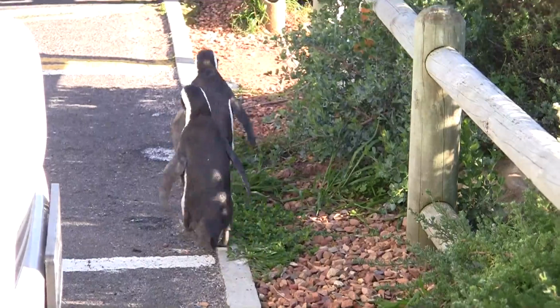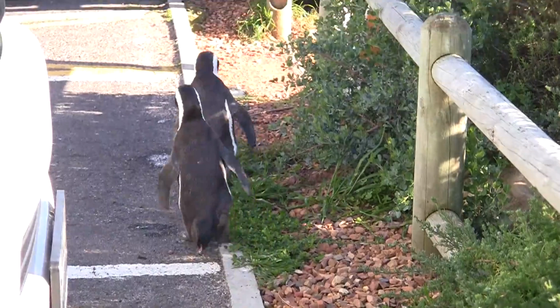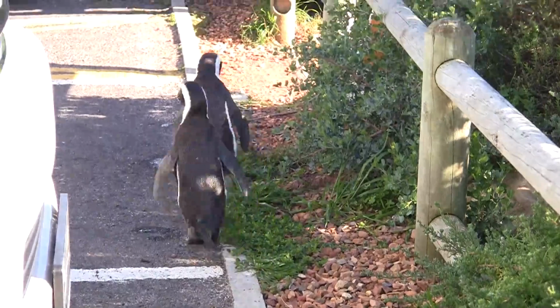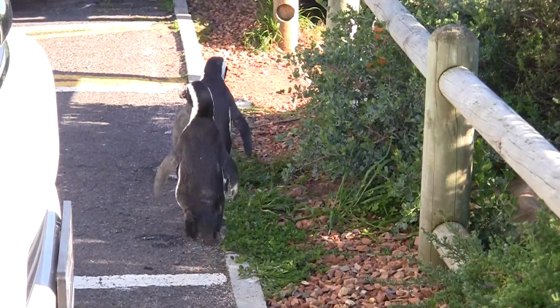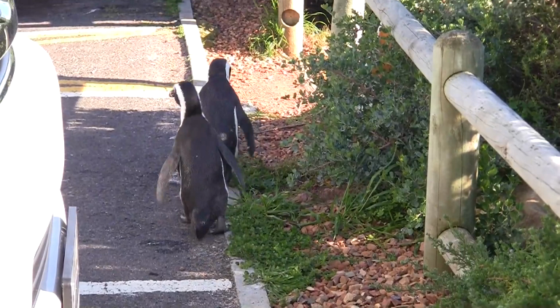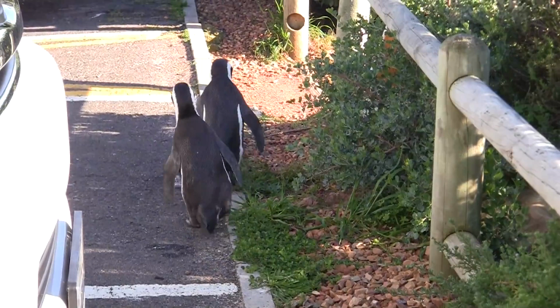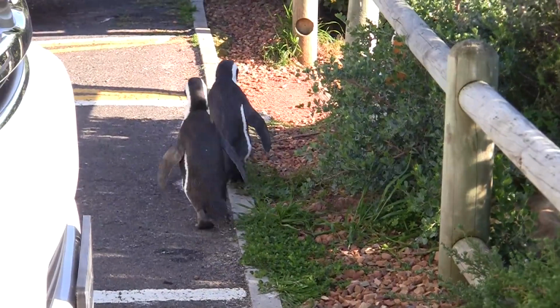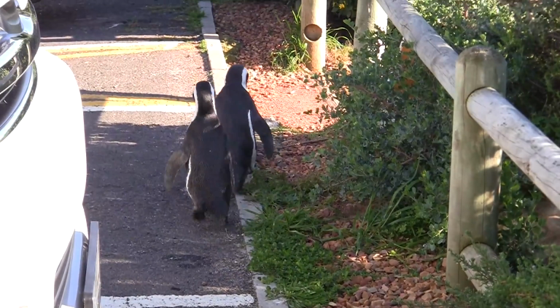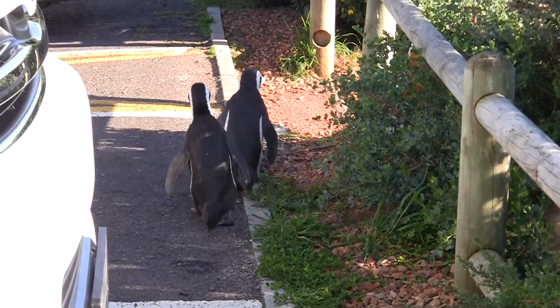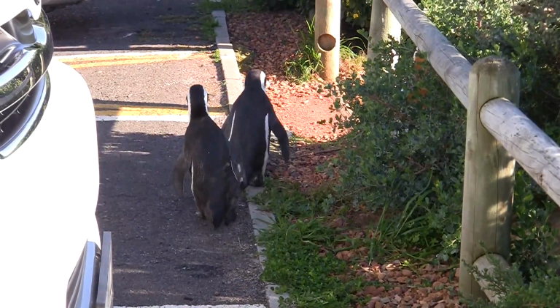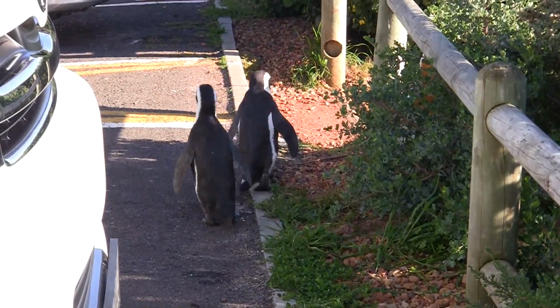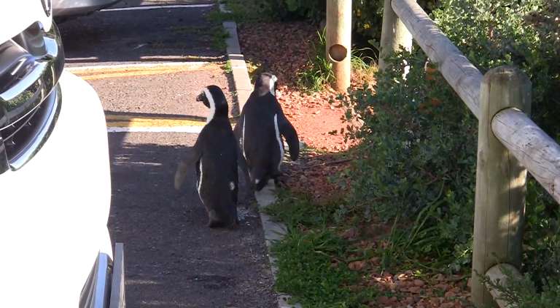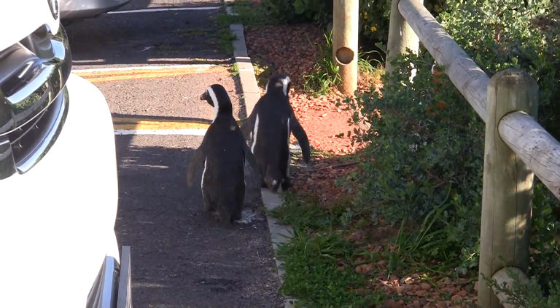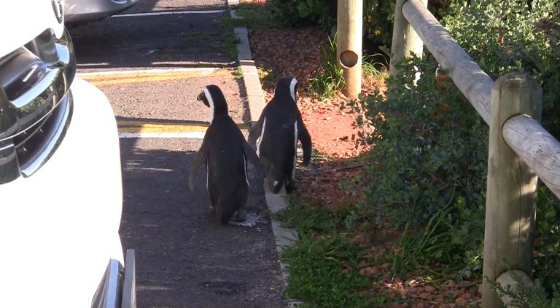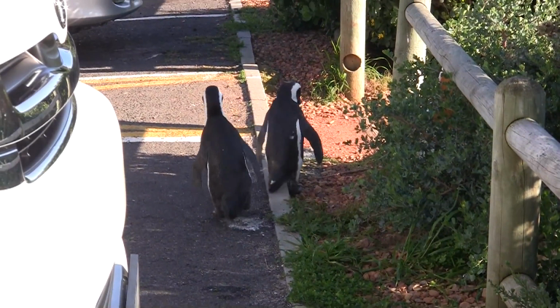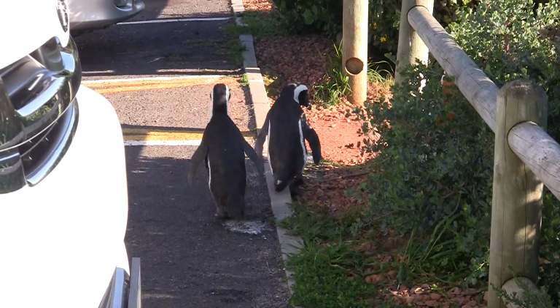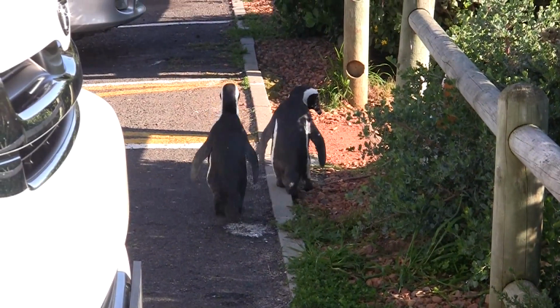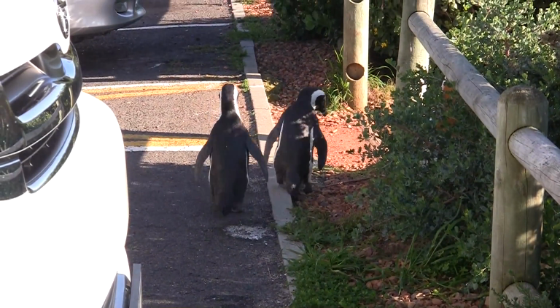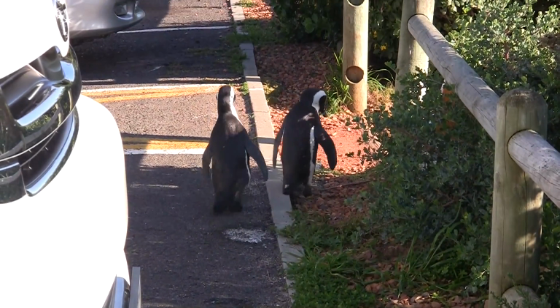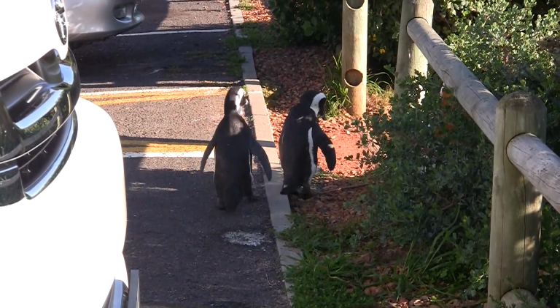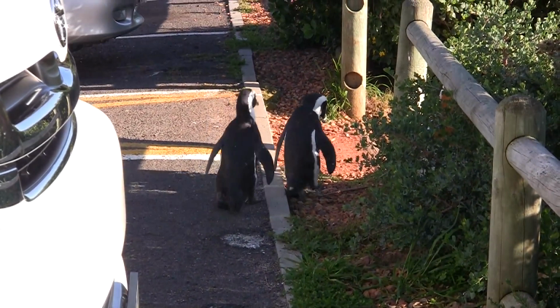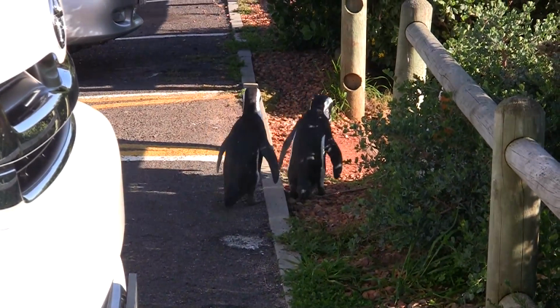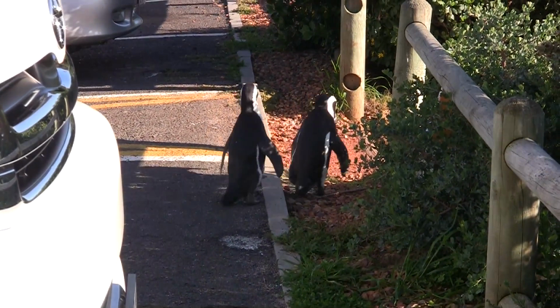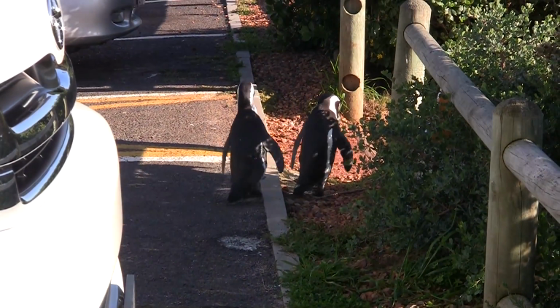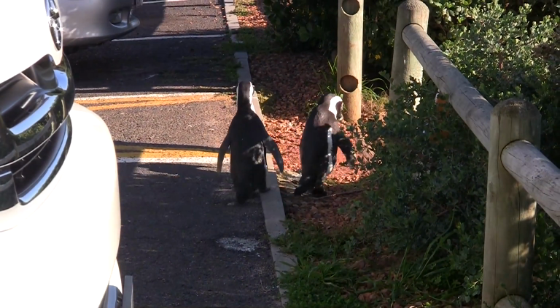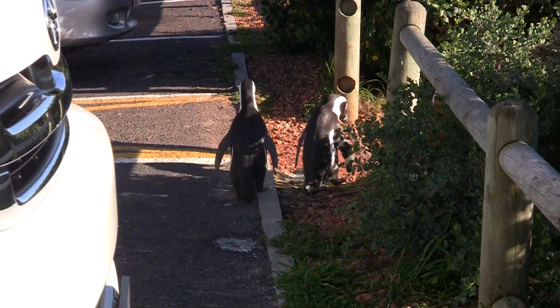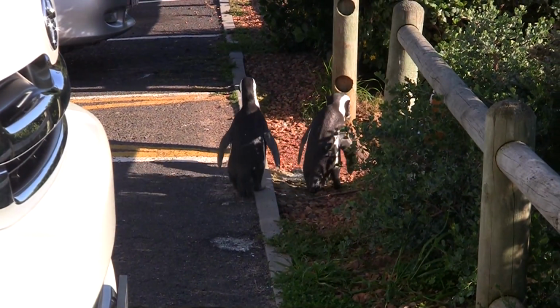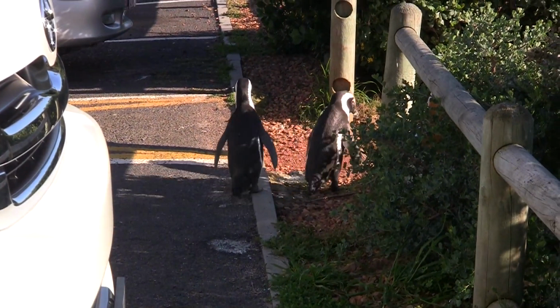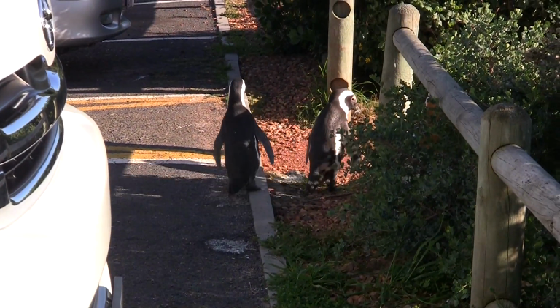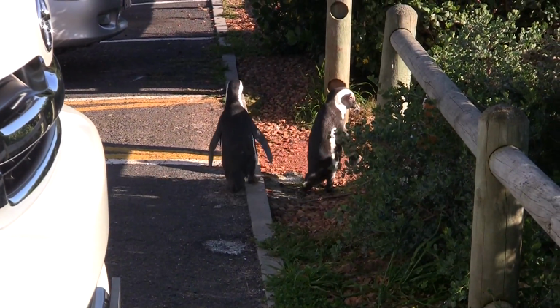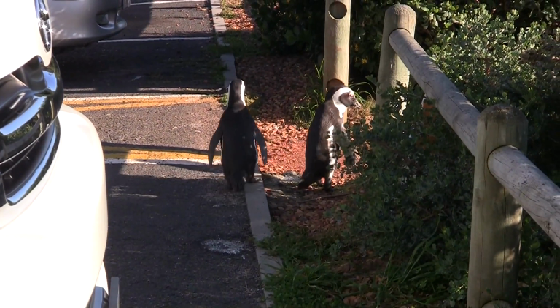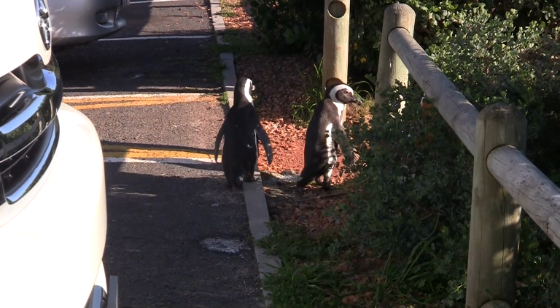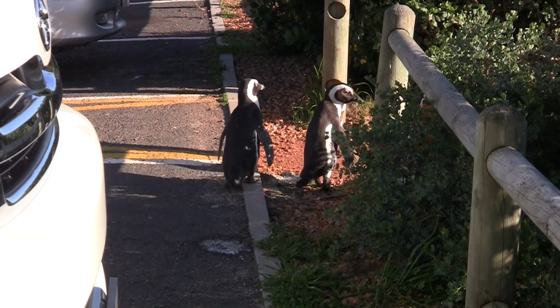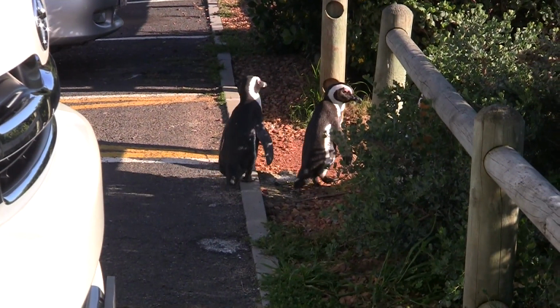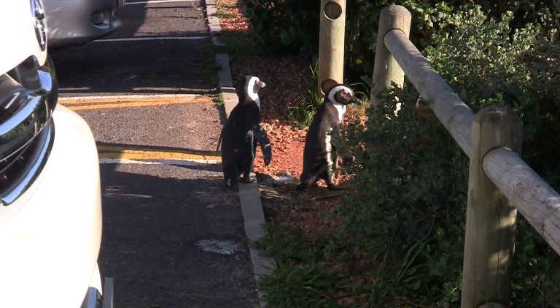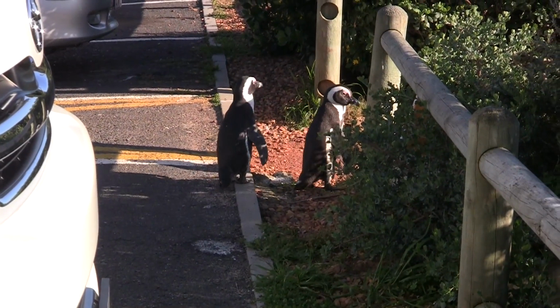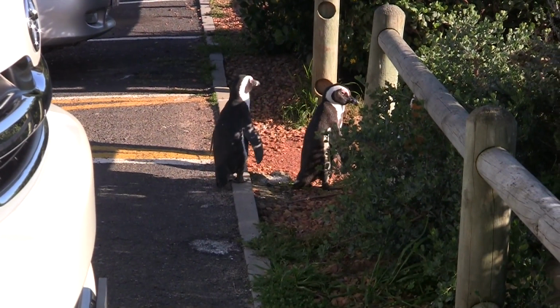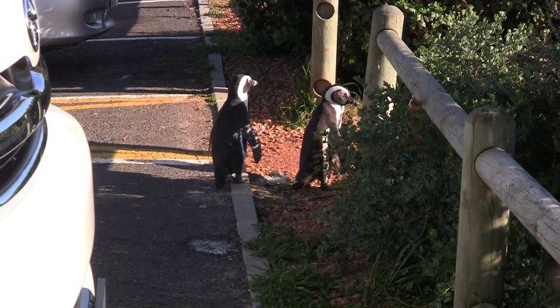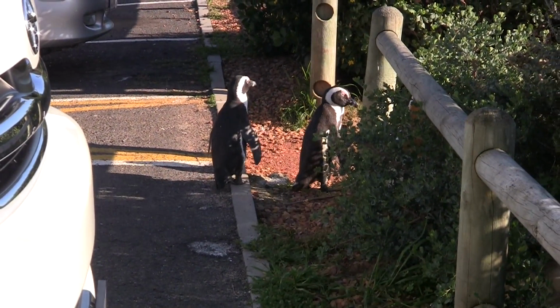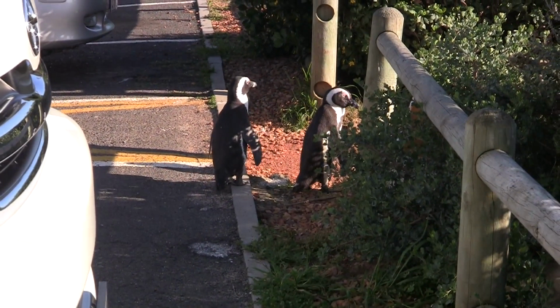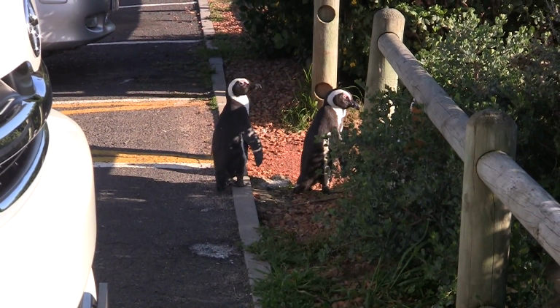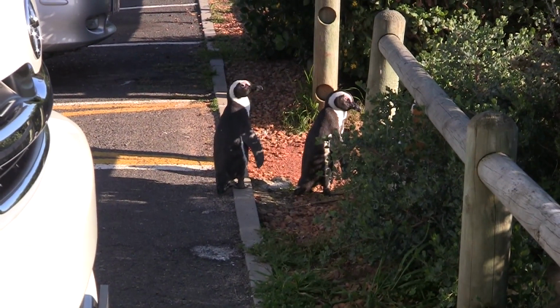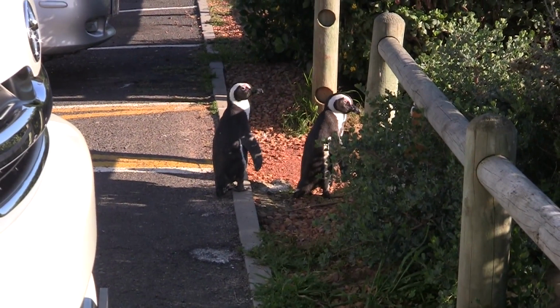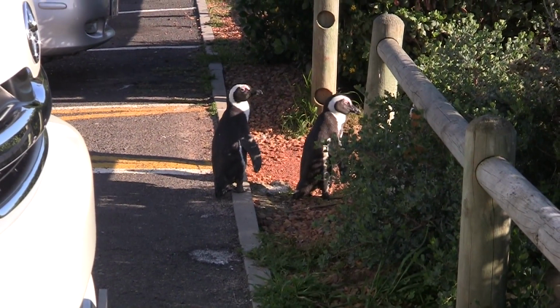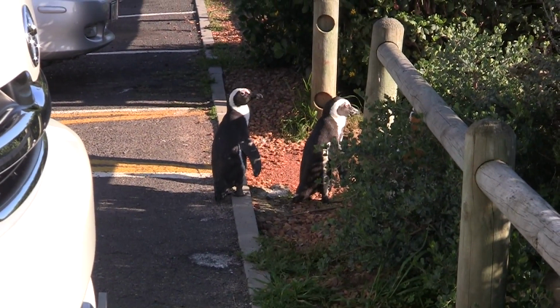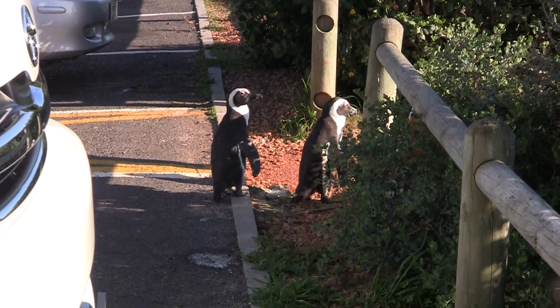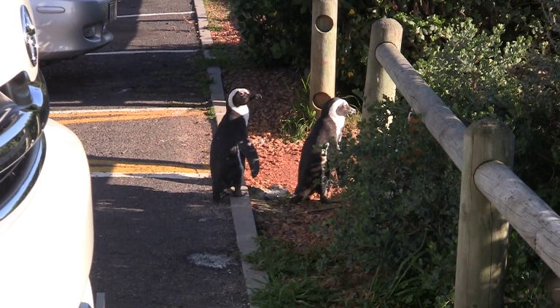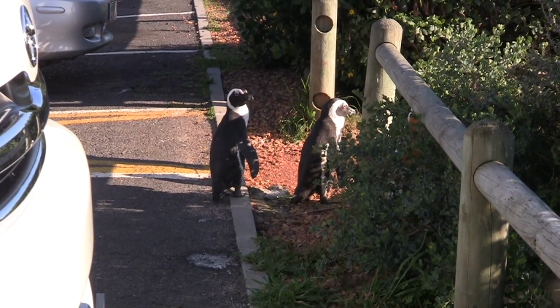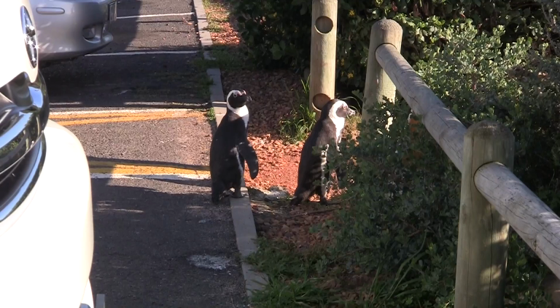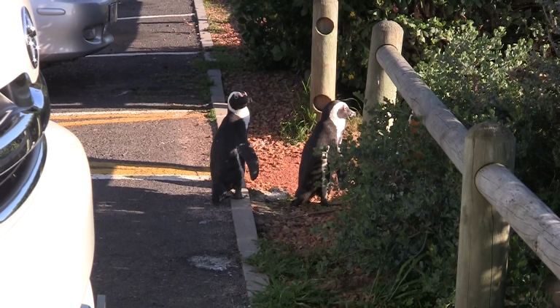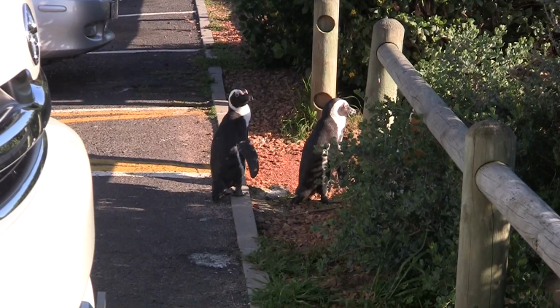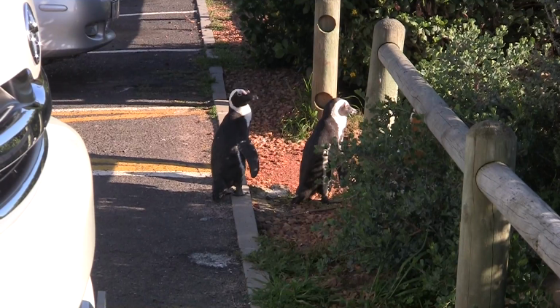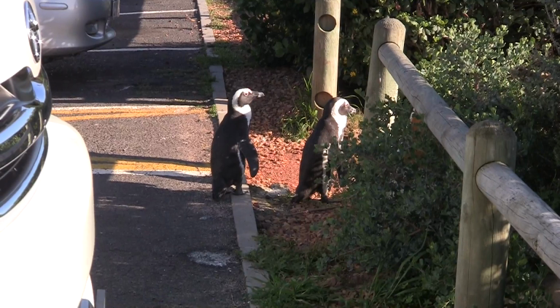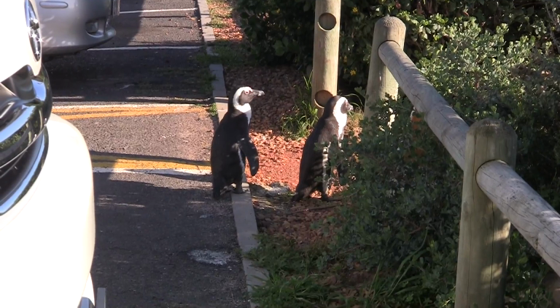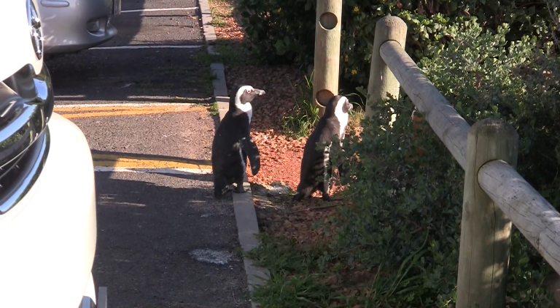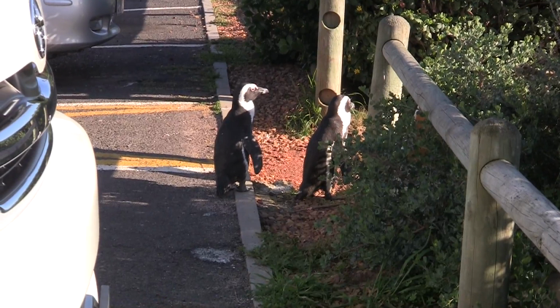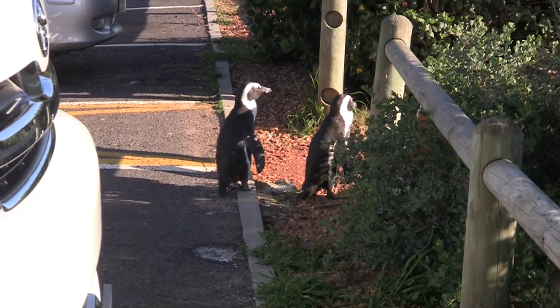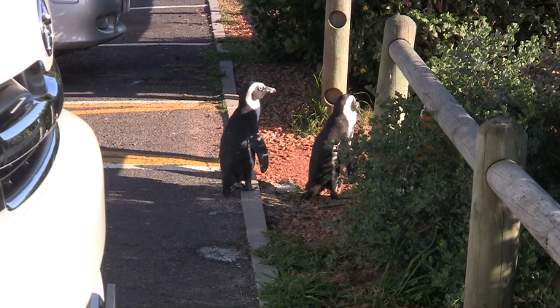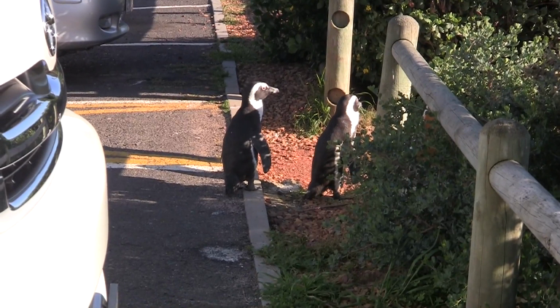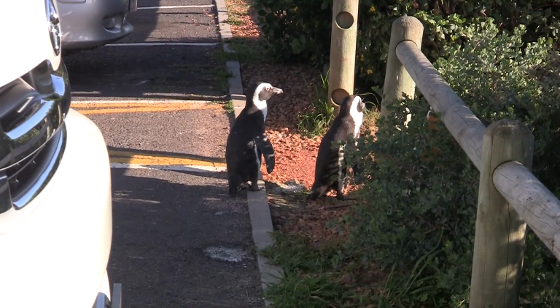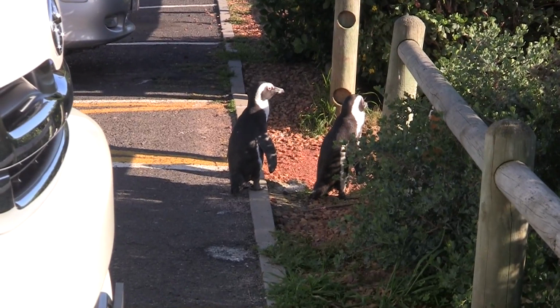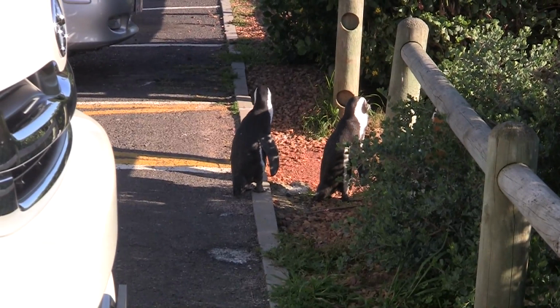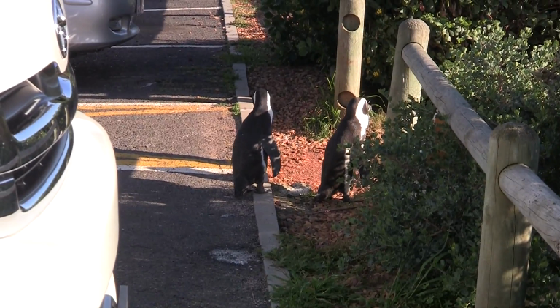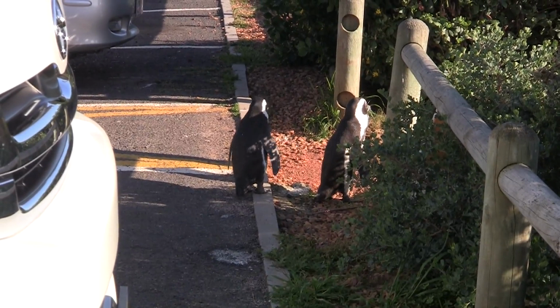This way — be careful of the cars. We don't have to worry about predators here, but we do have to avoid cars and dogs.